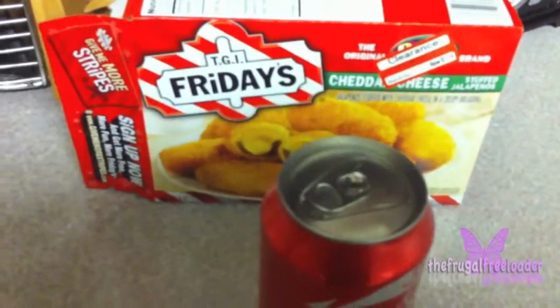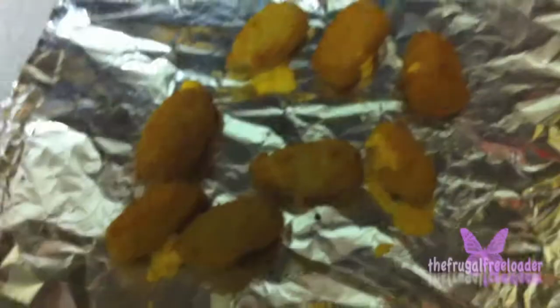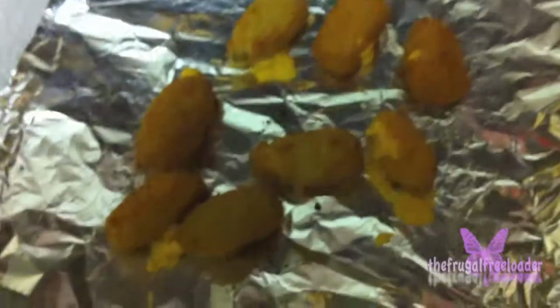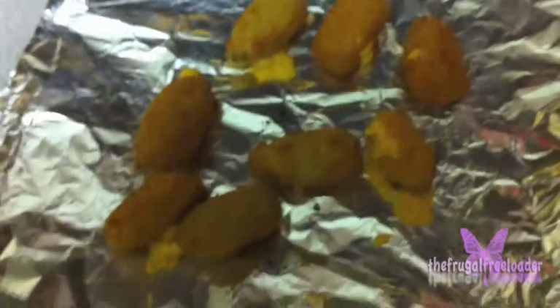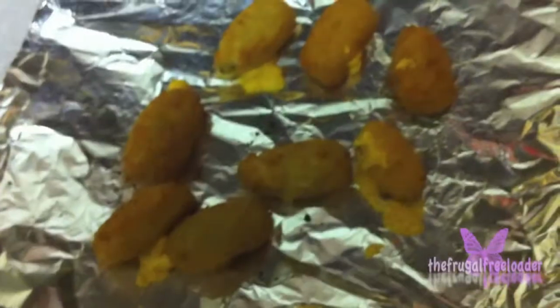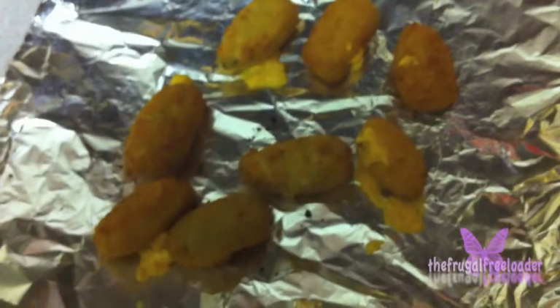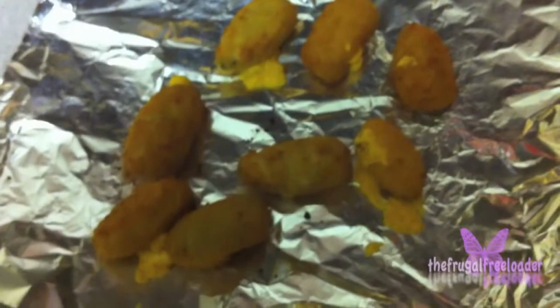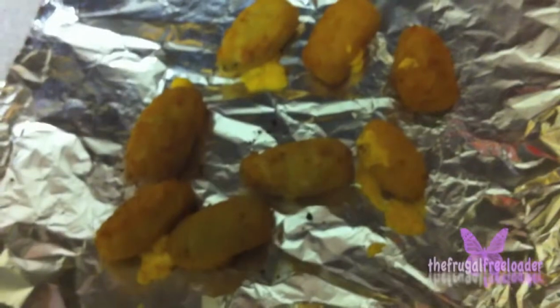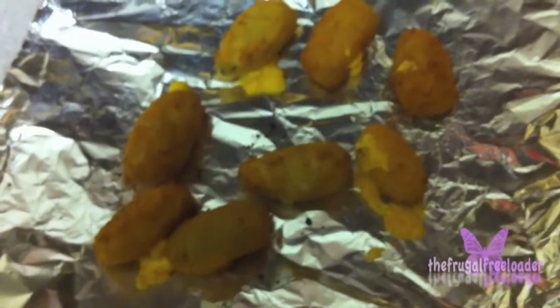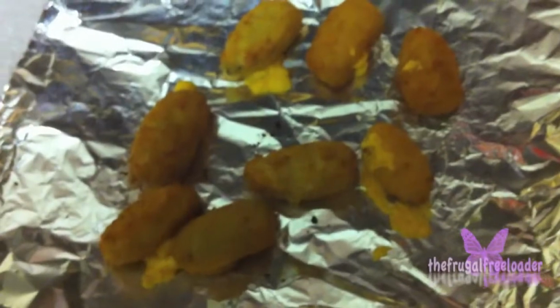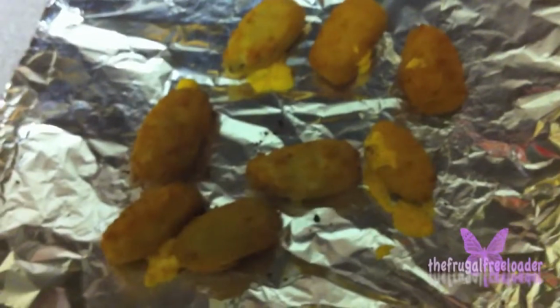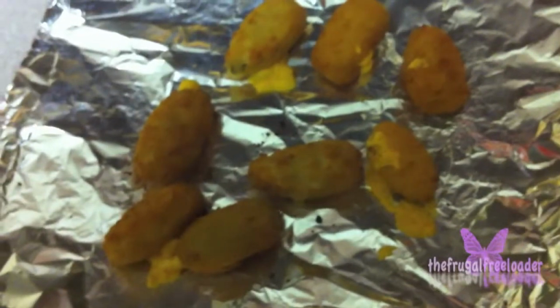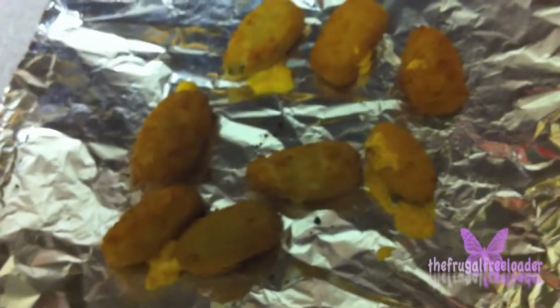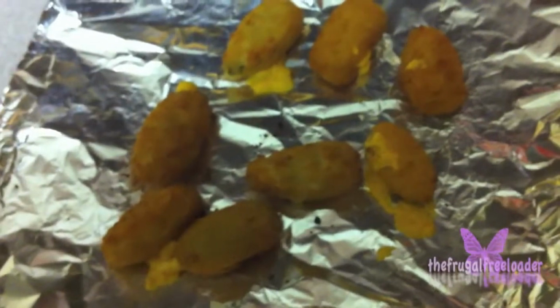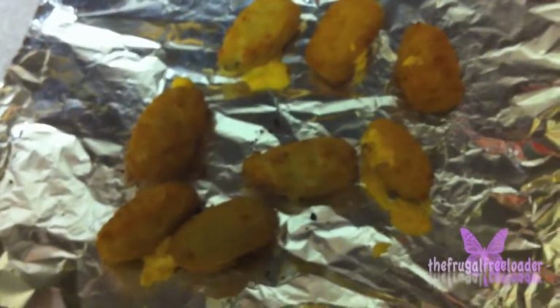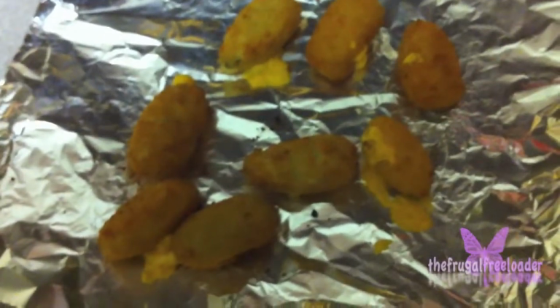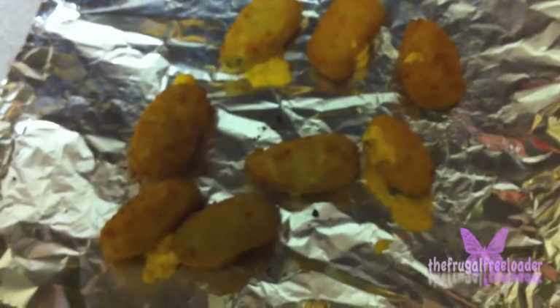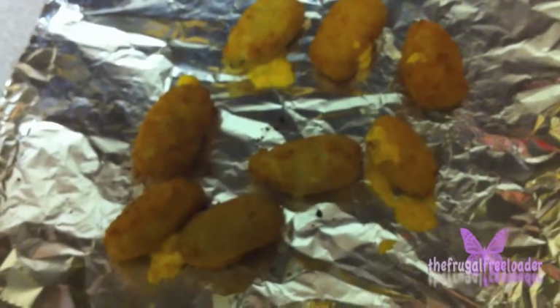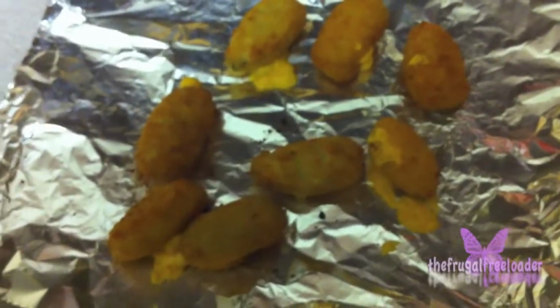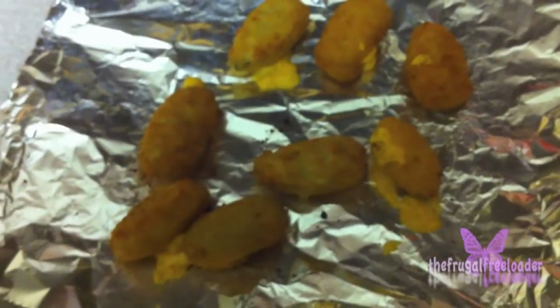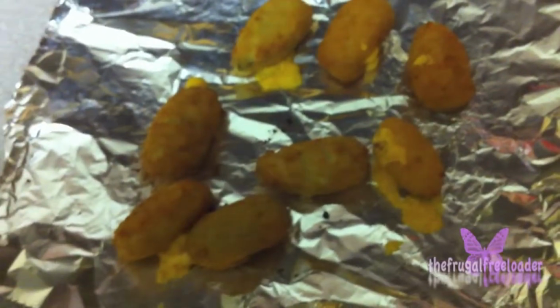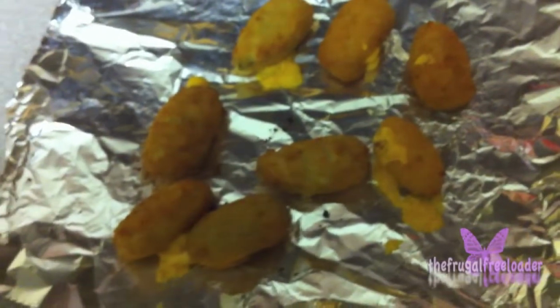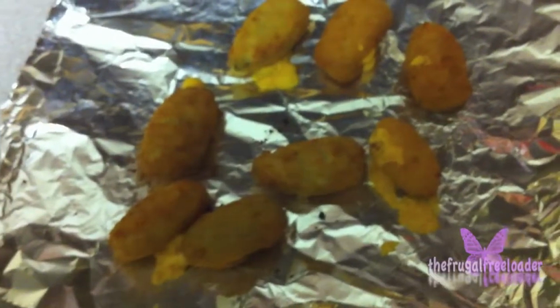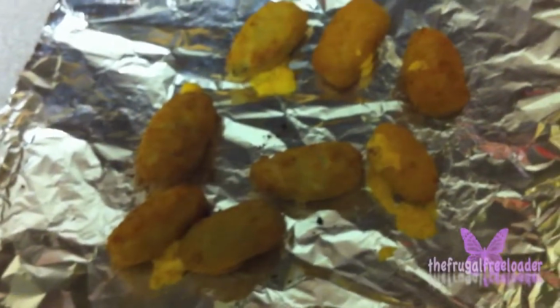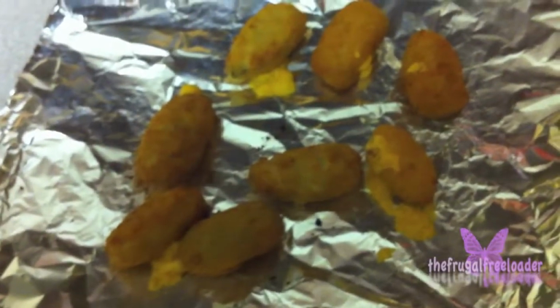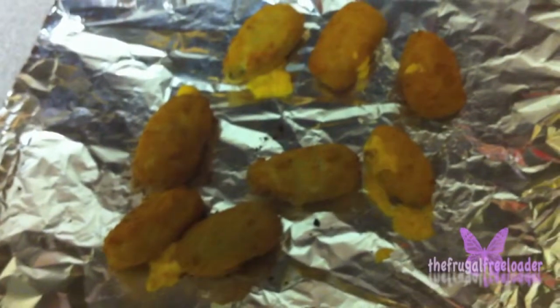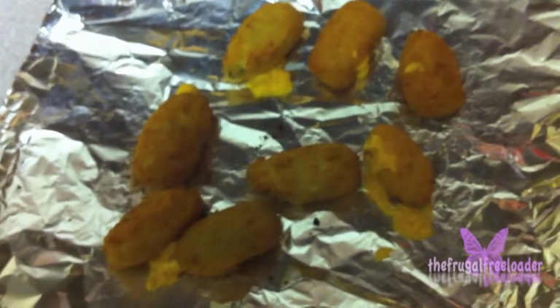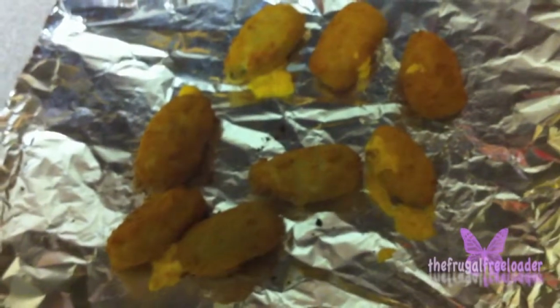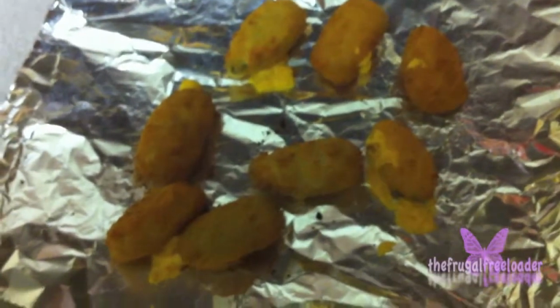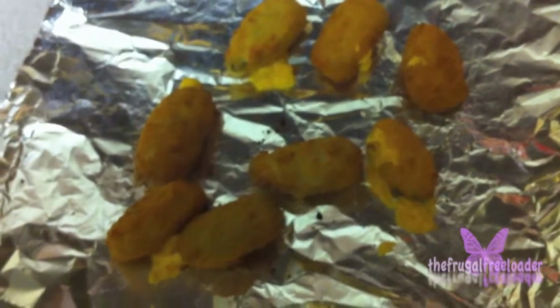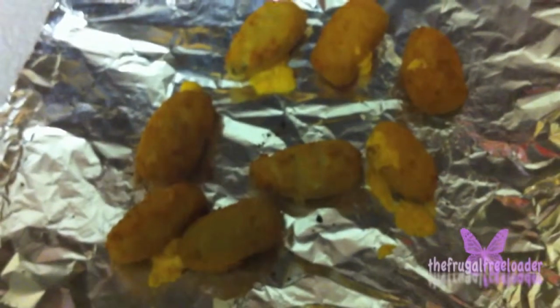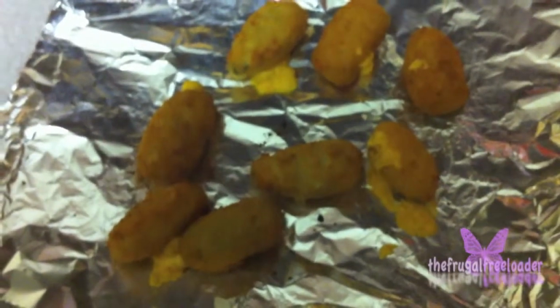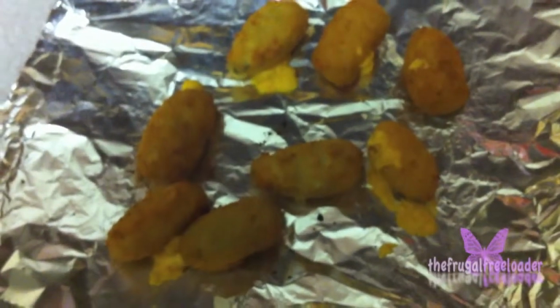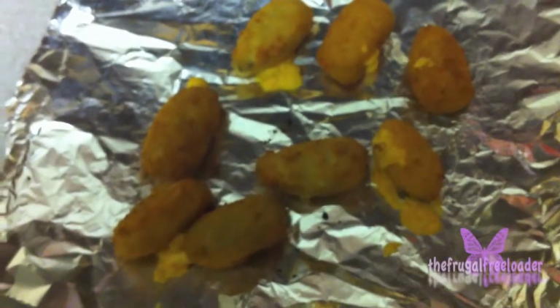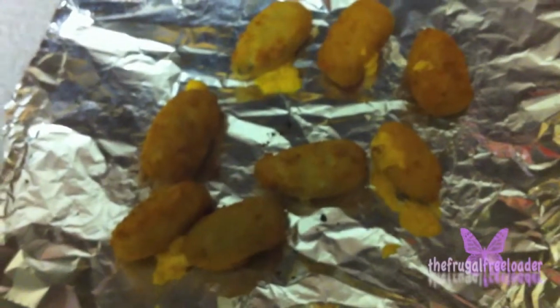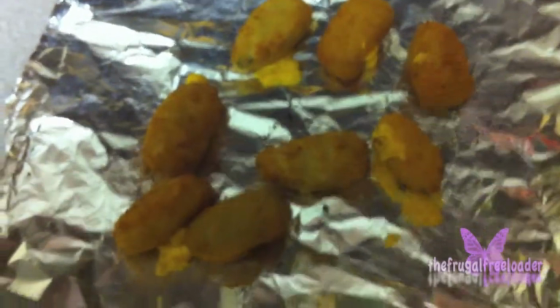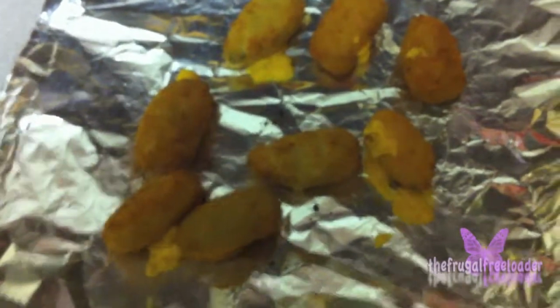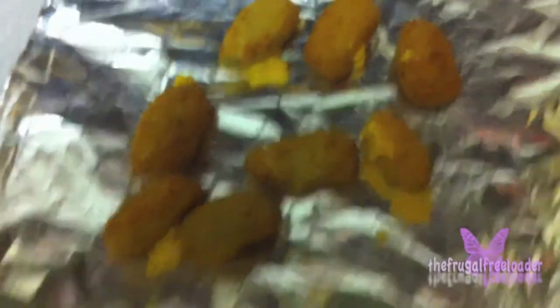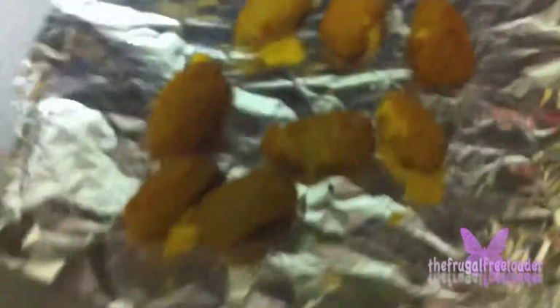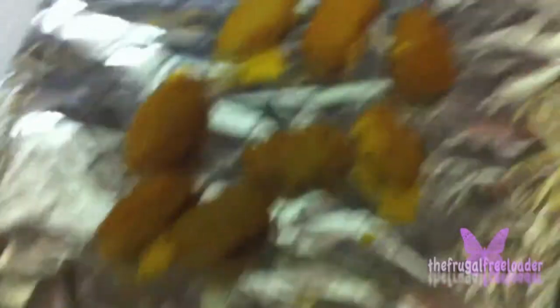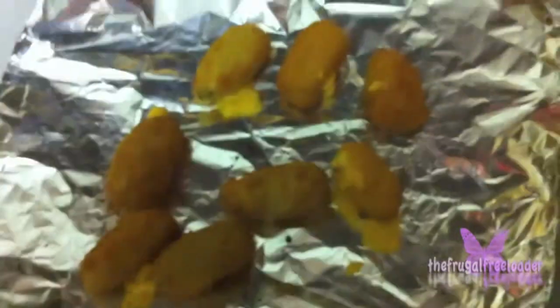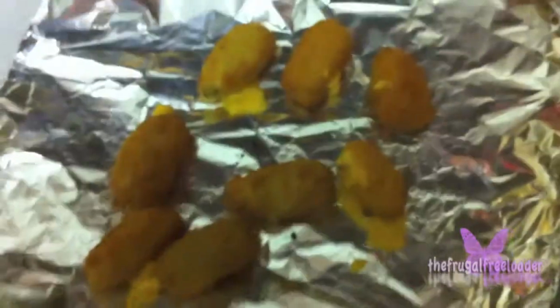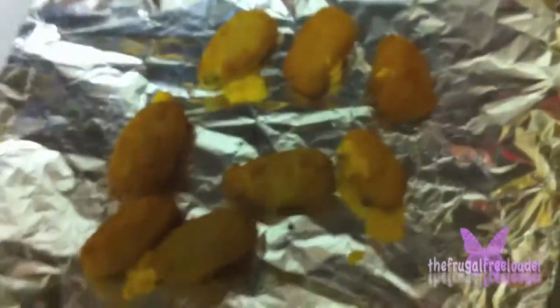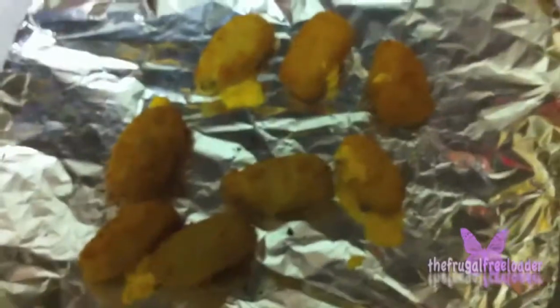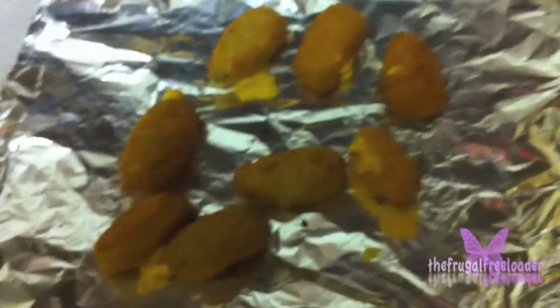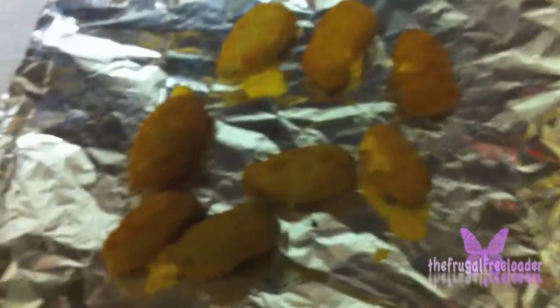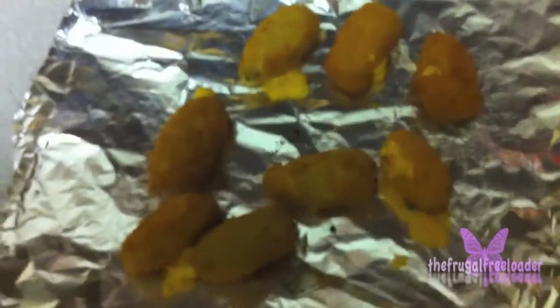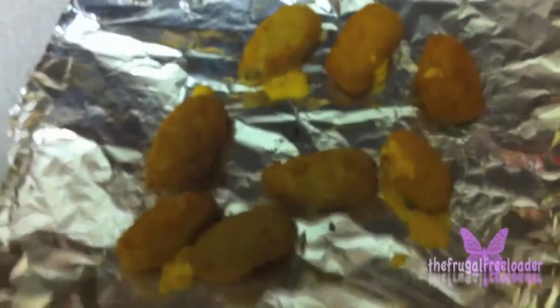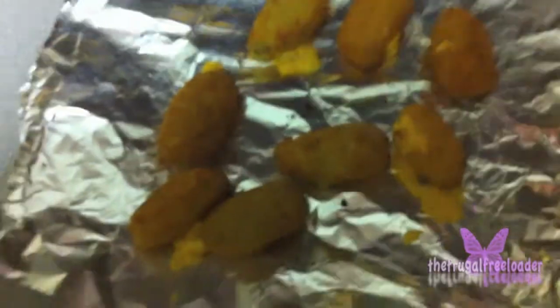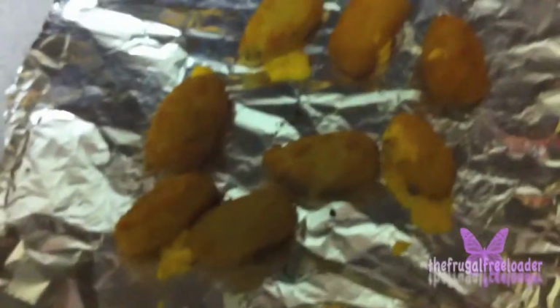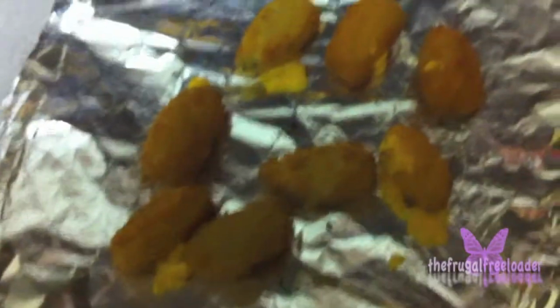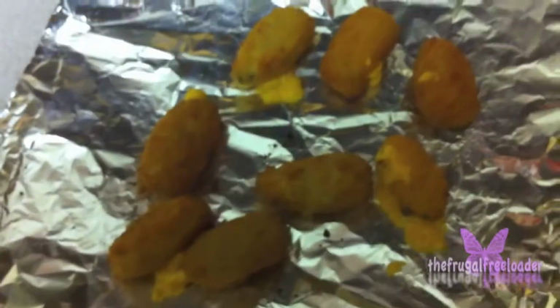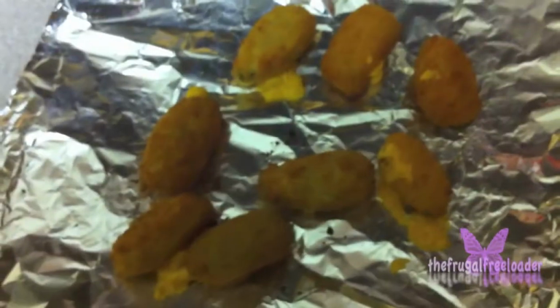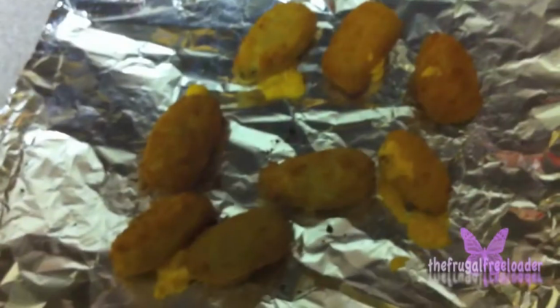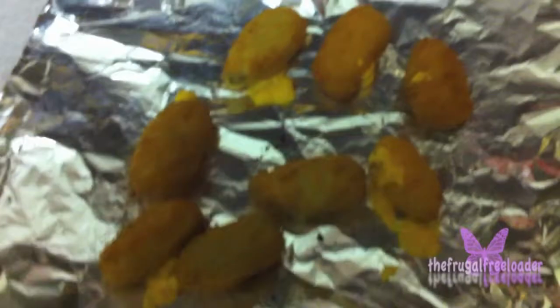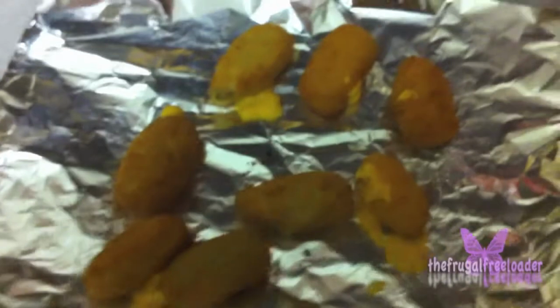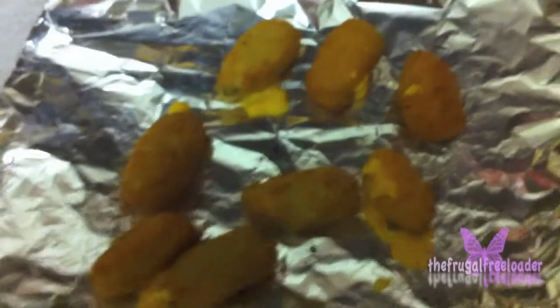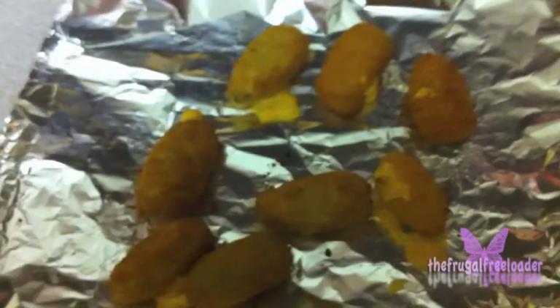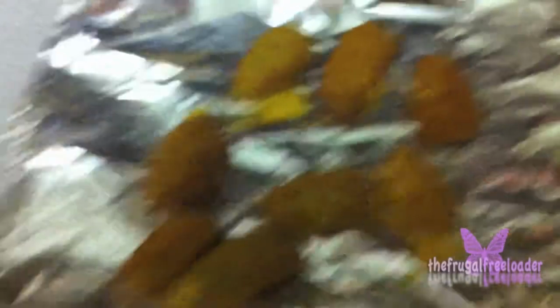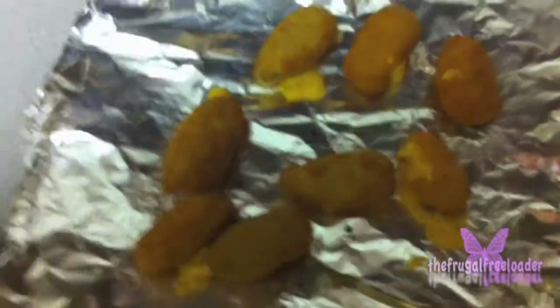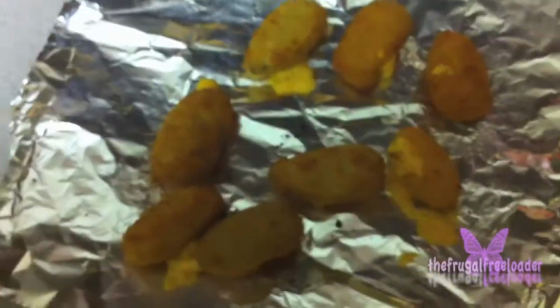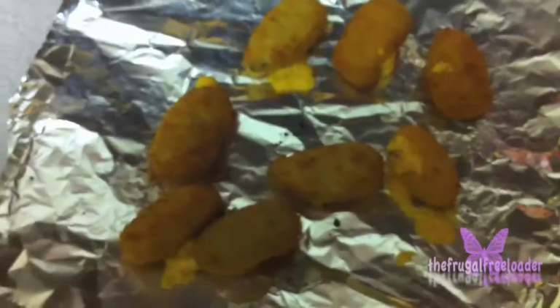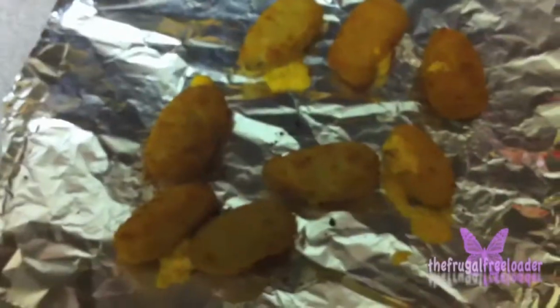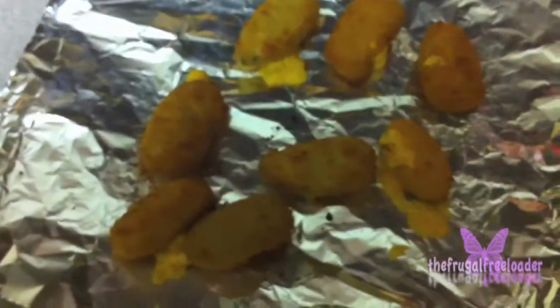I just took them out of the oven and this is what they look like. Sometimes cheese does pop out of them, but that may be why they call them poppers.